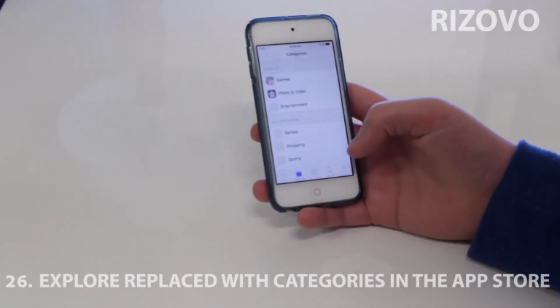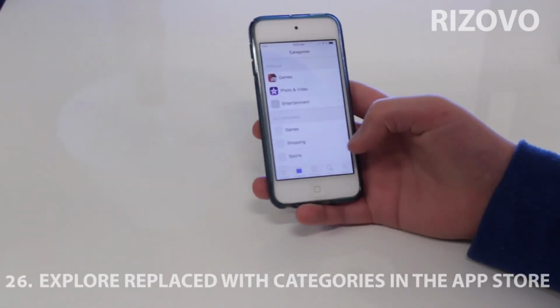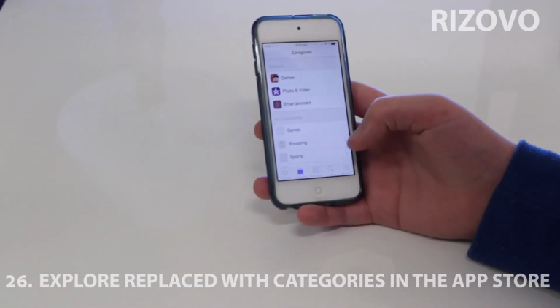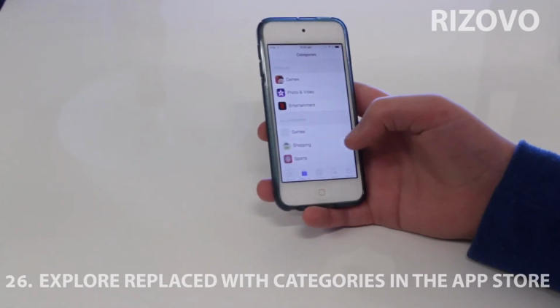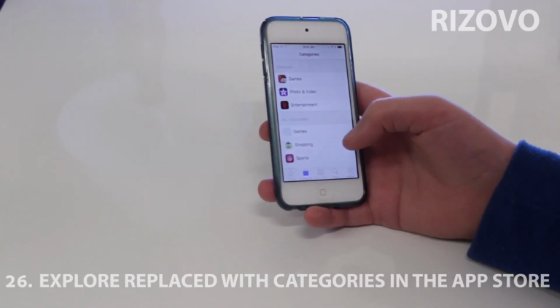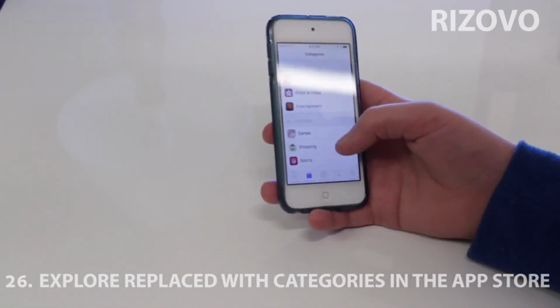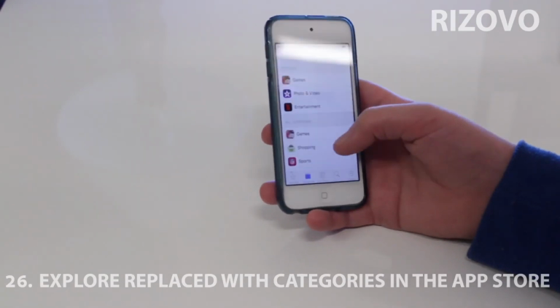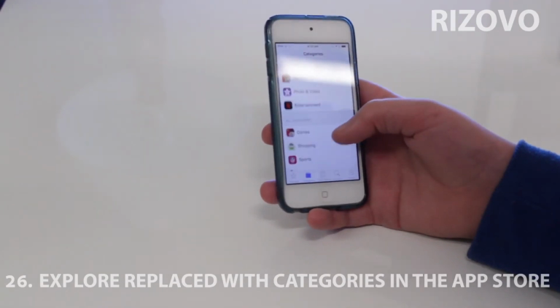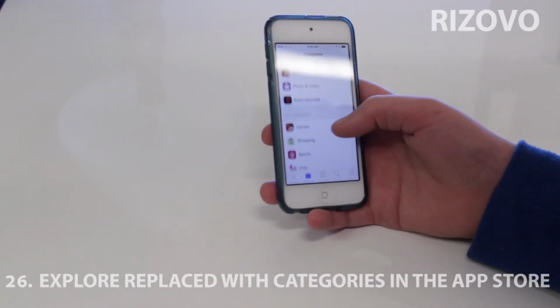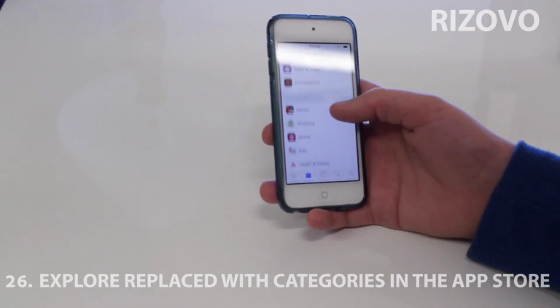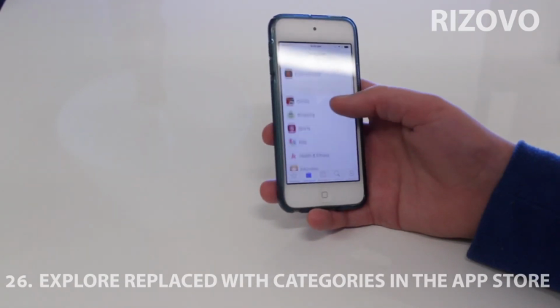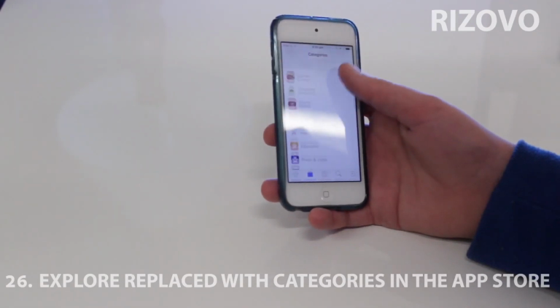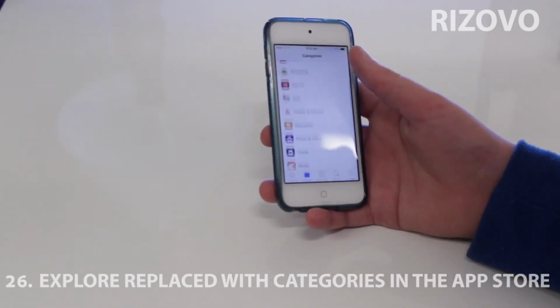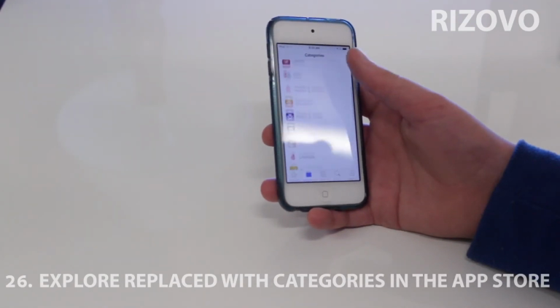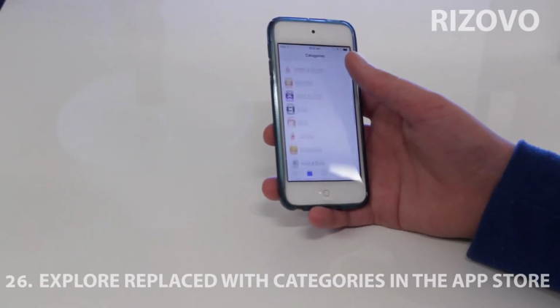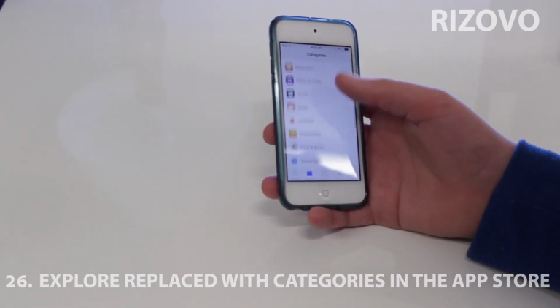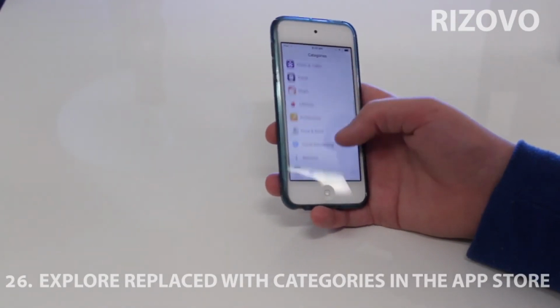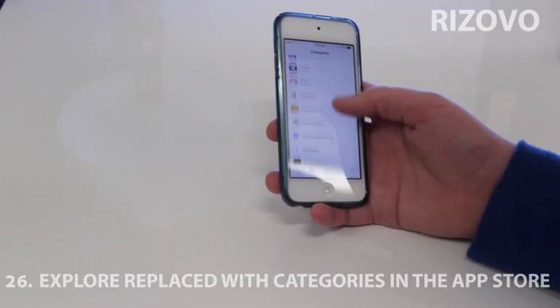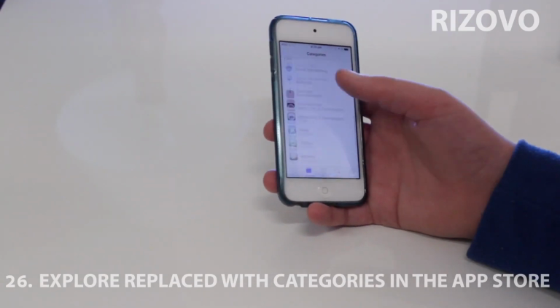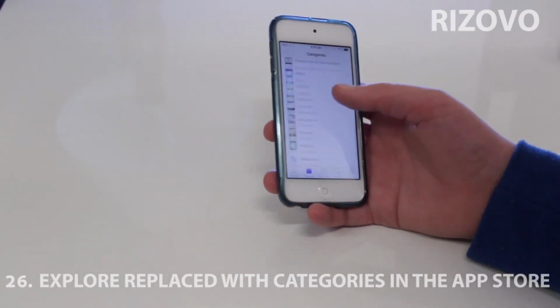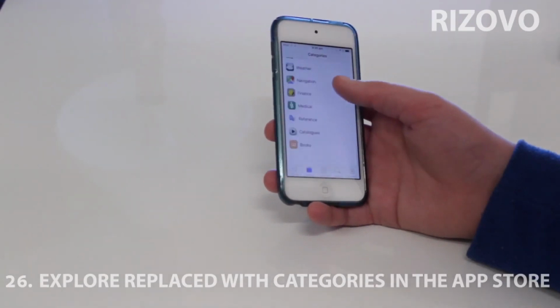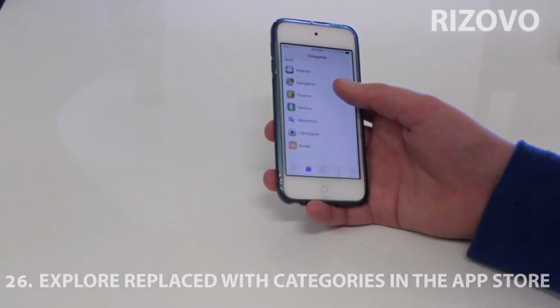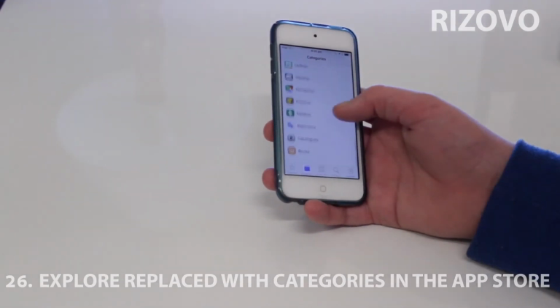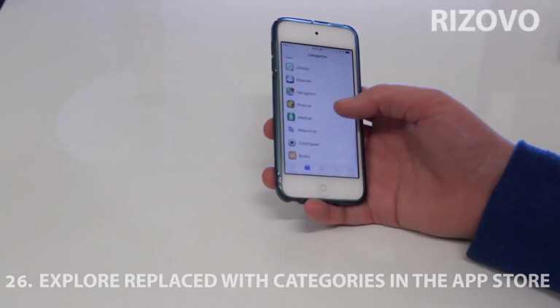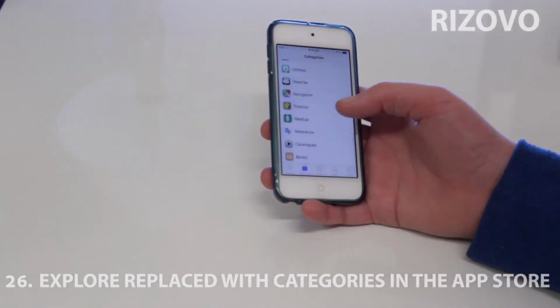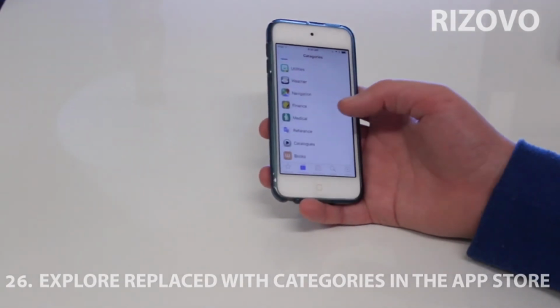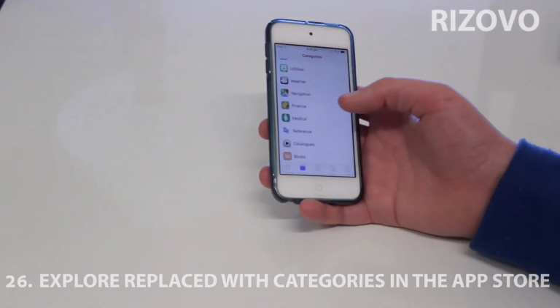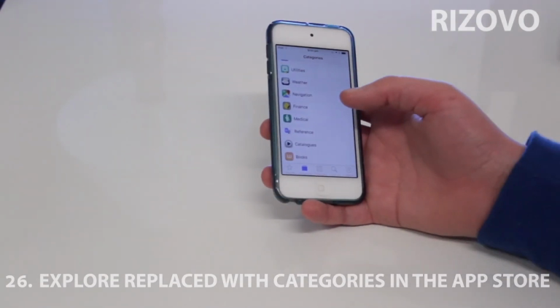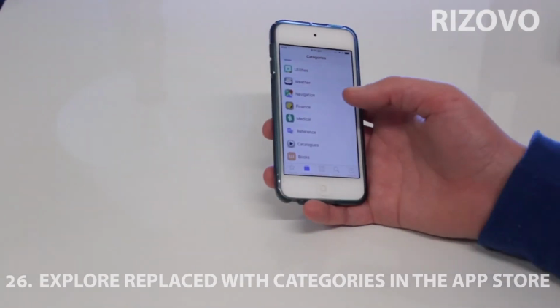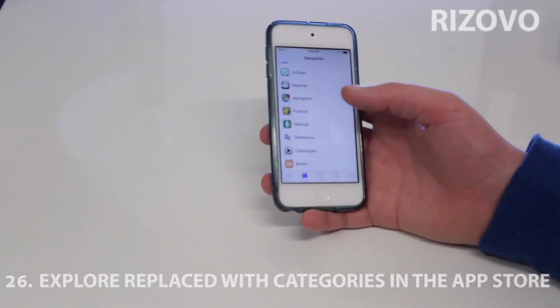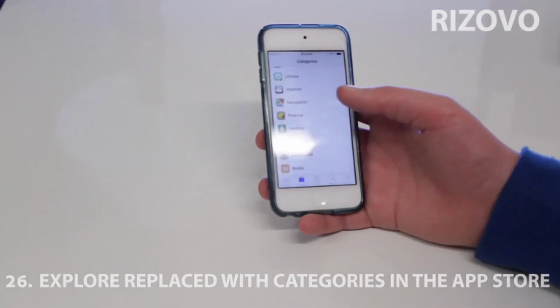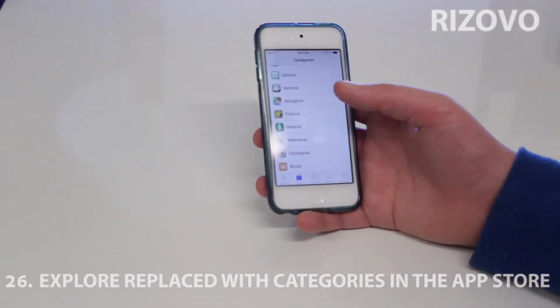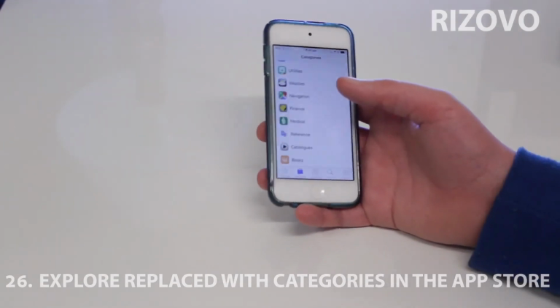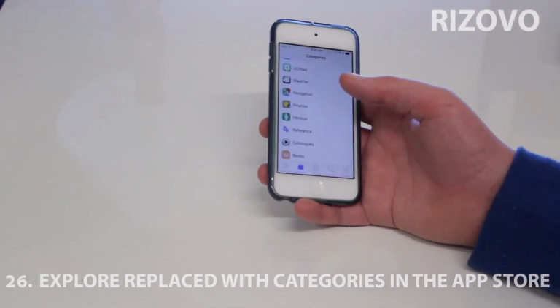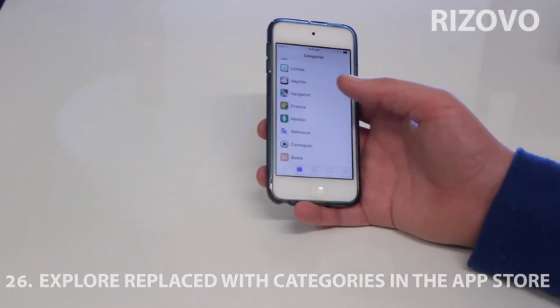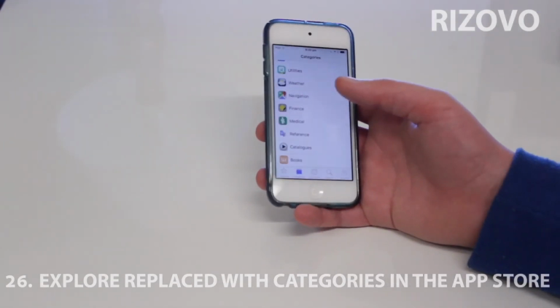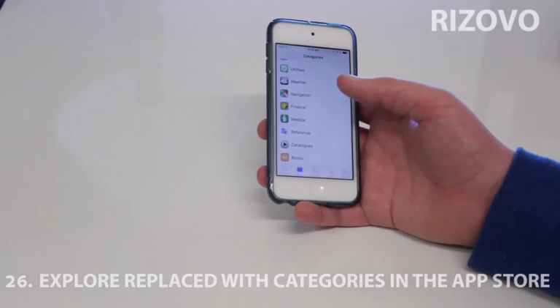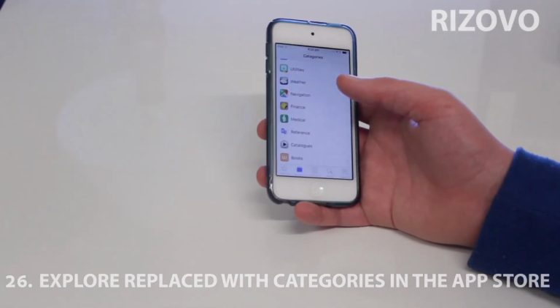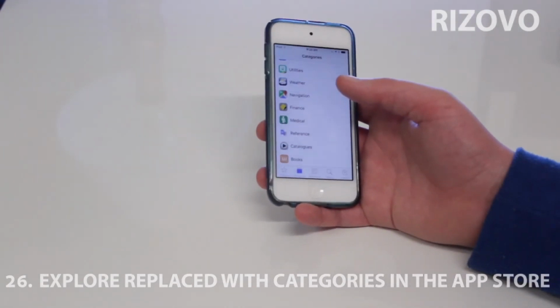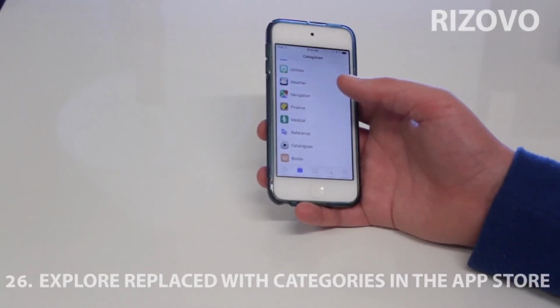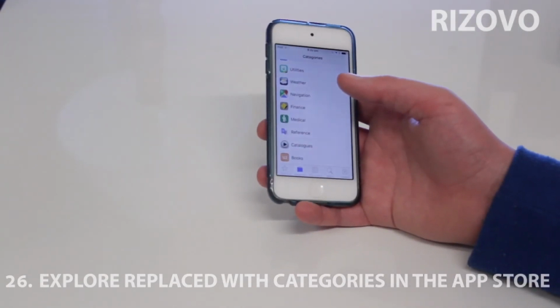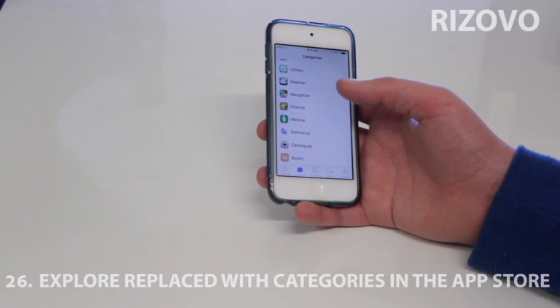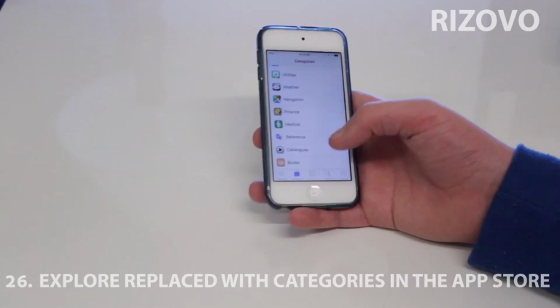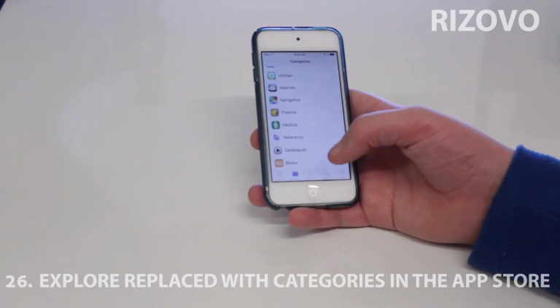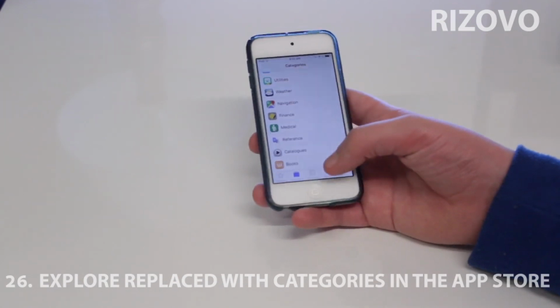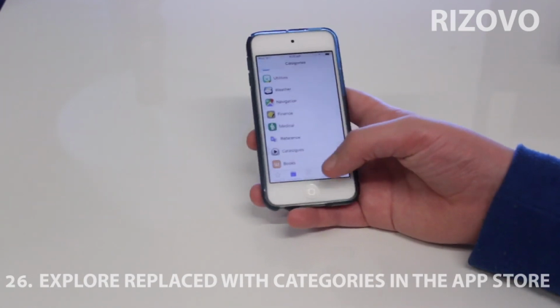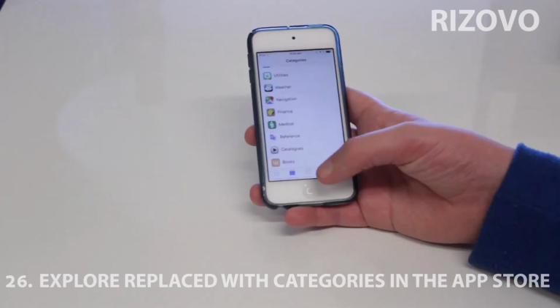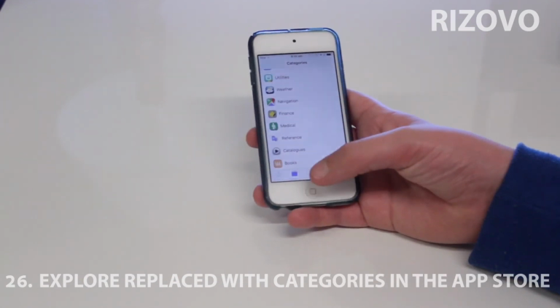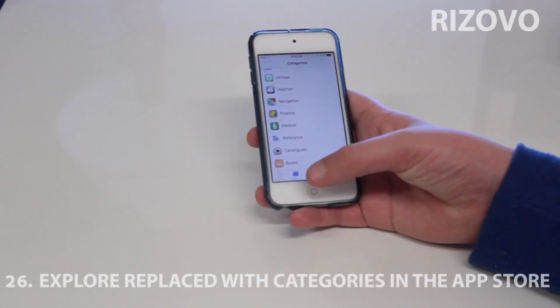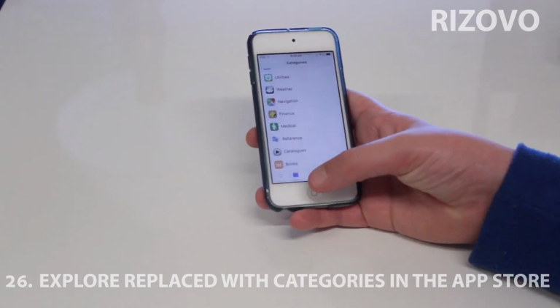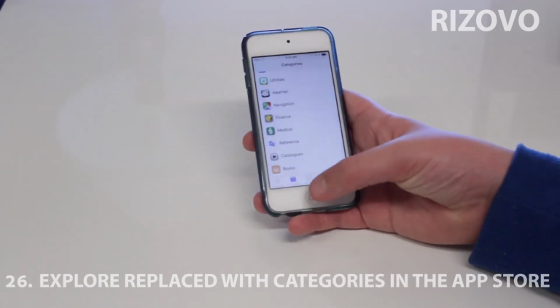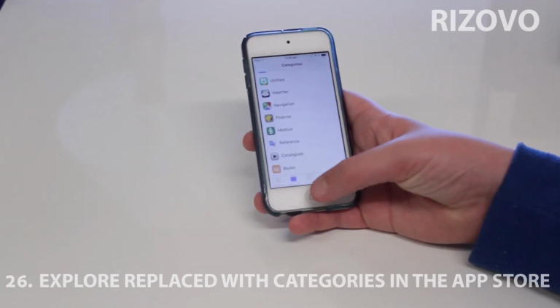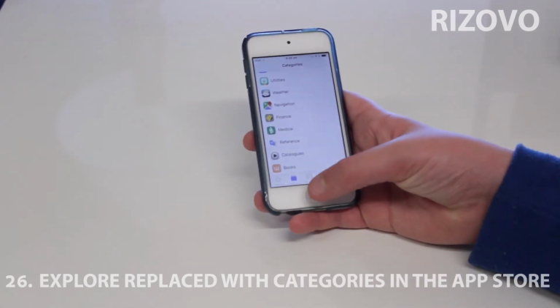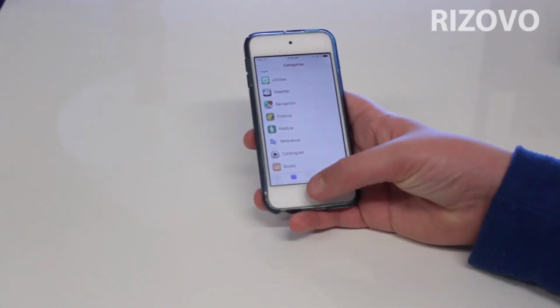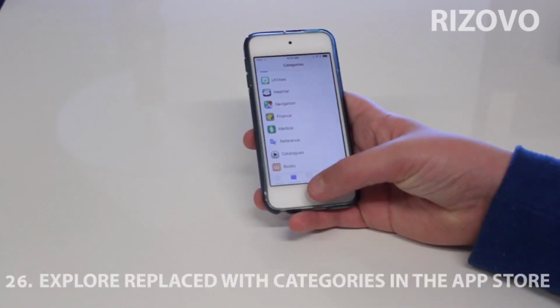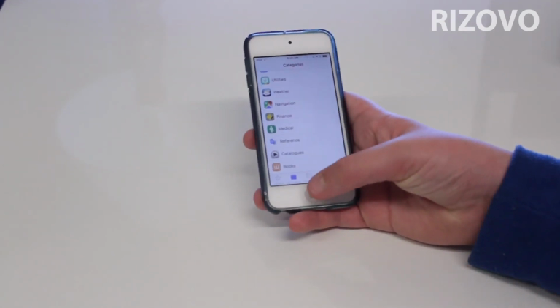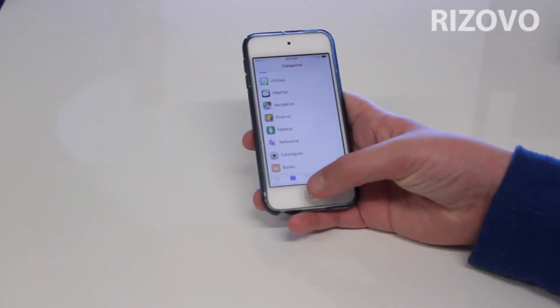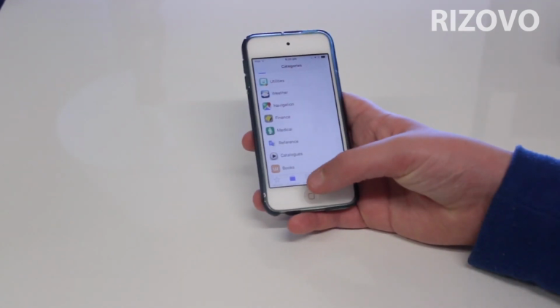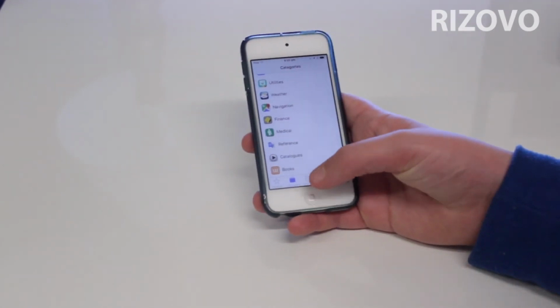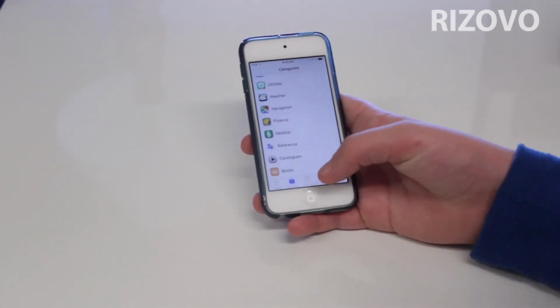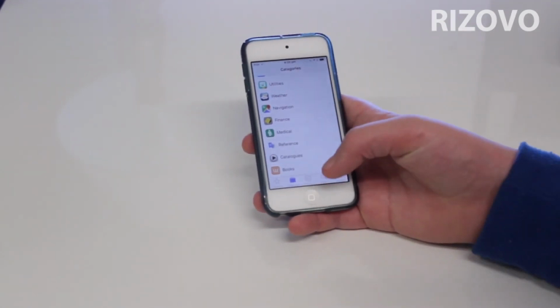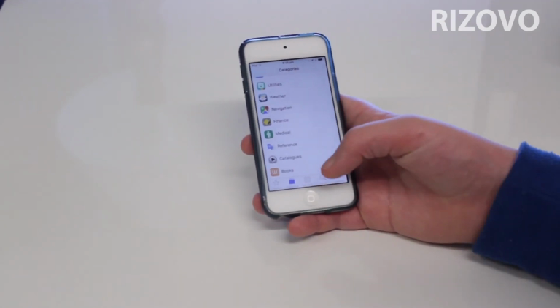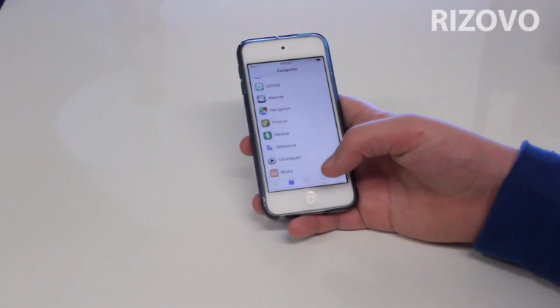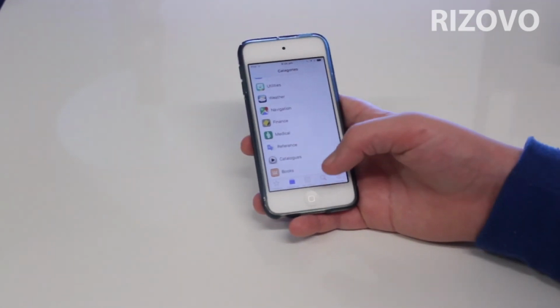In the App Store they've added the categories back instead of Explore, so you can go to all the categories — which is much better than Explore because no one used it.